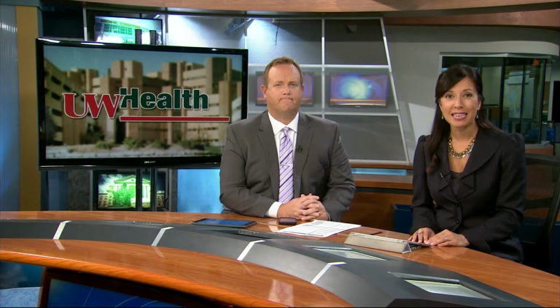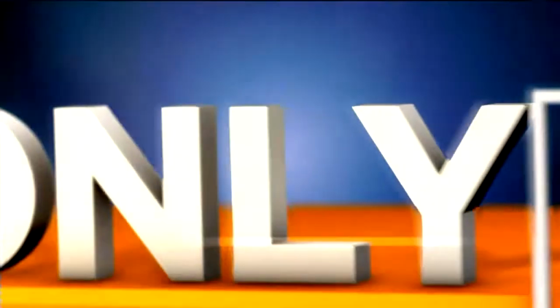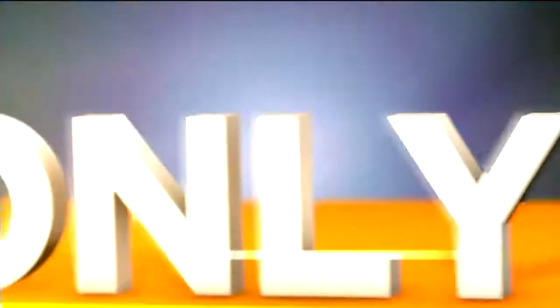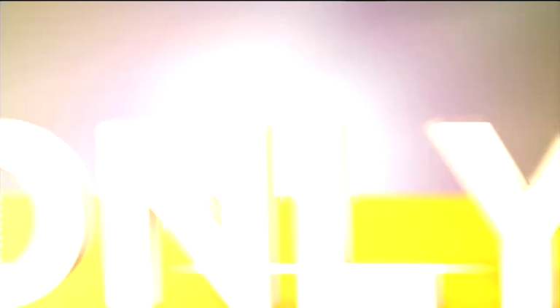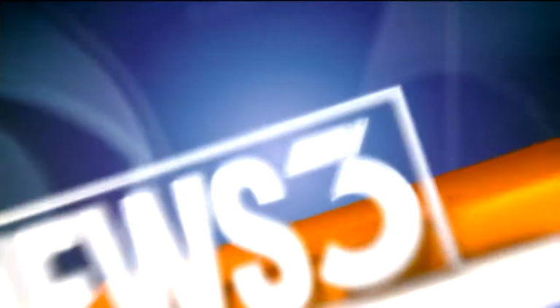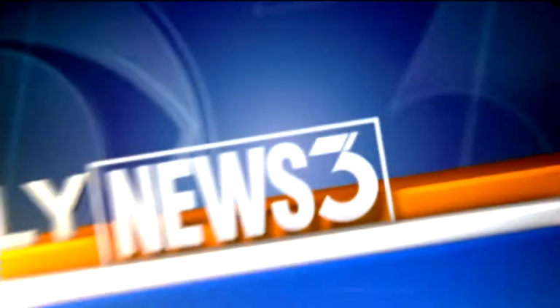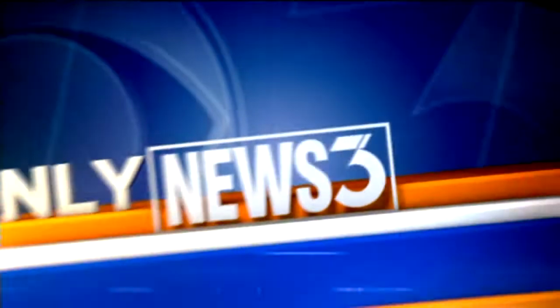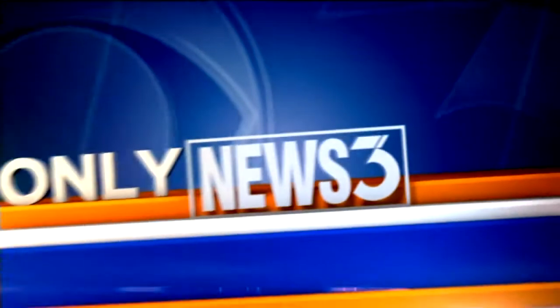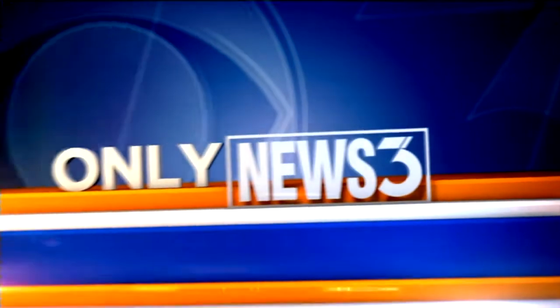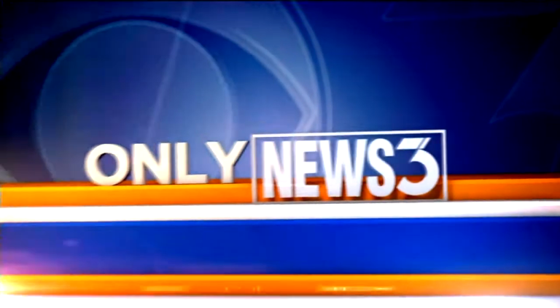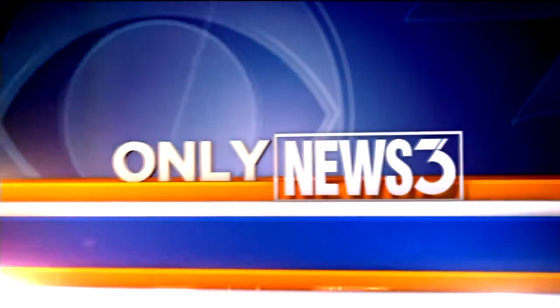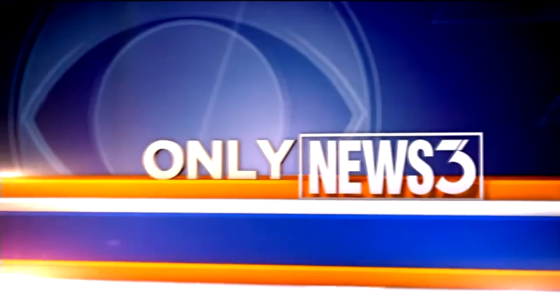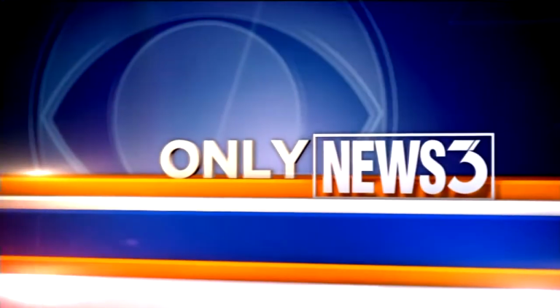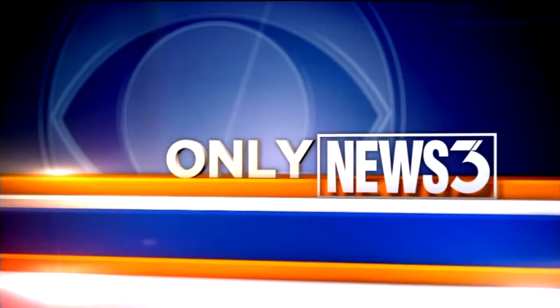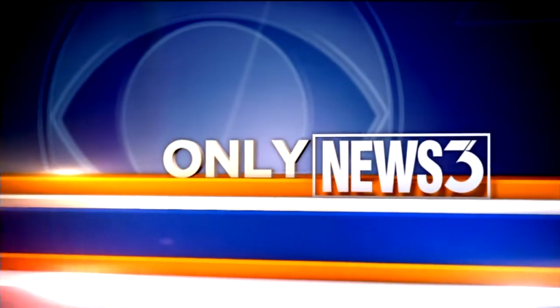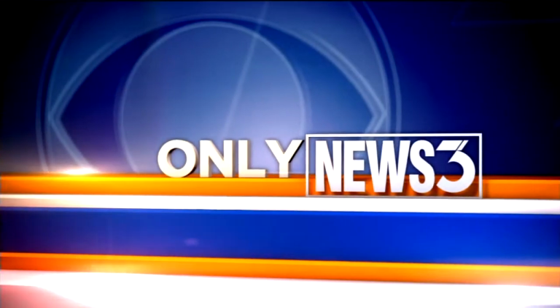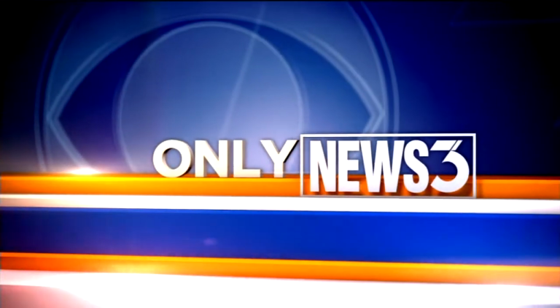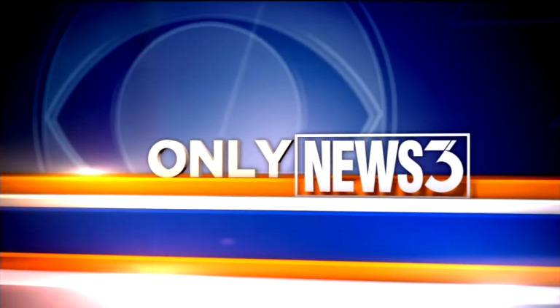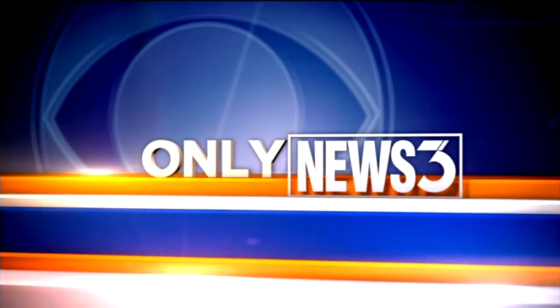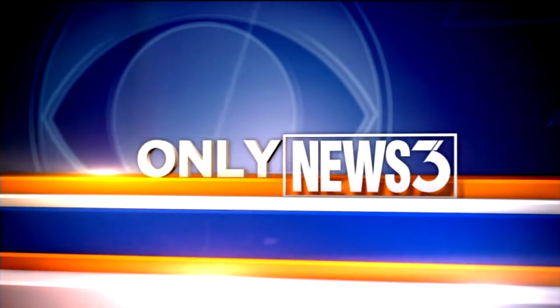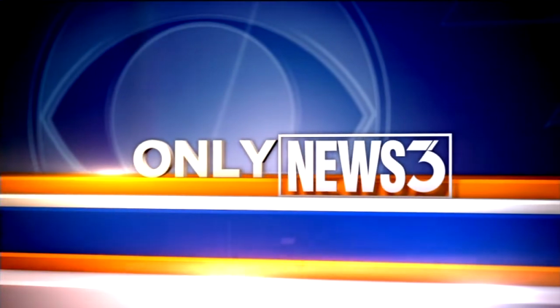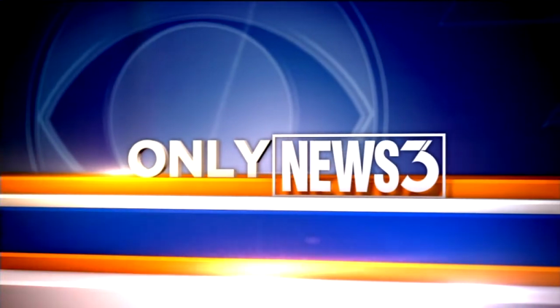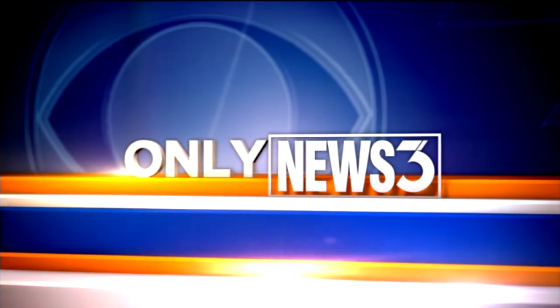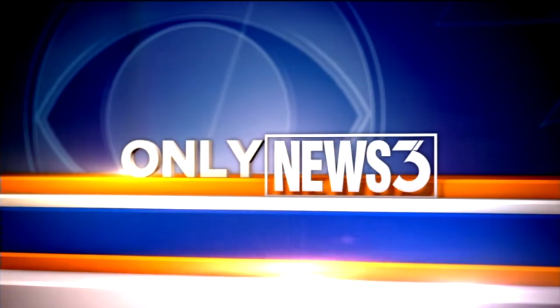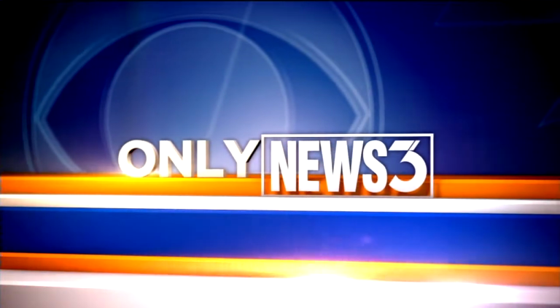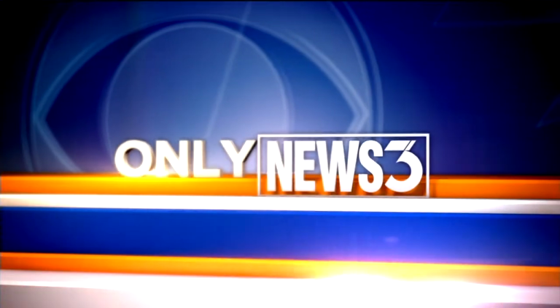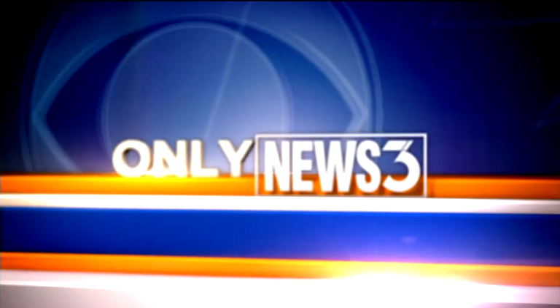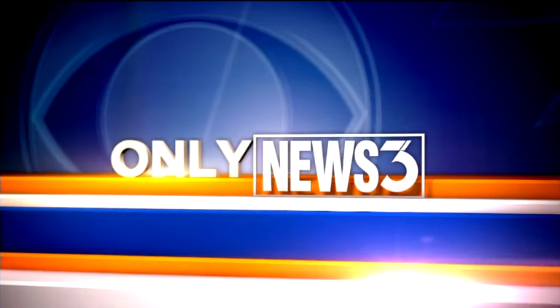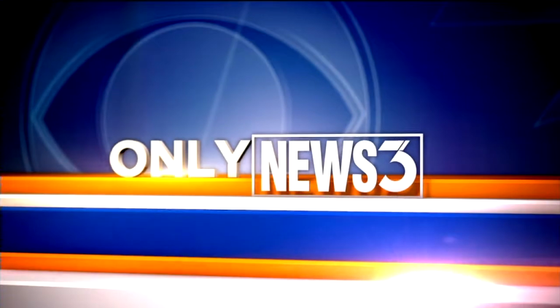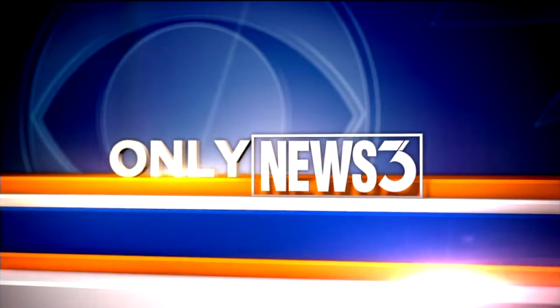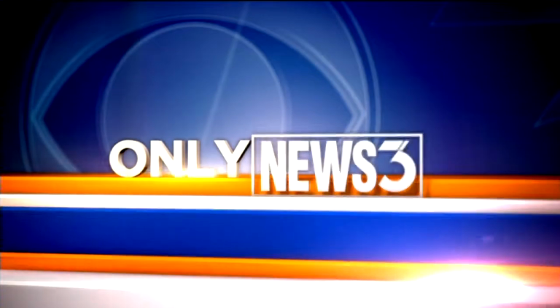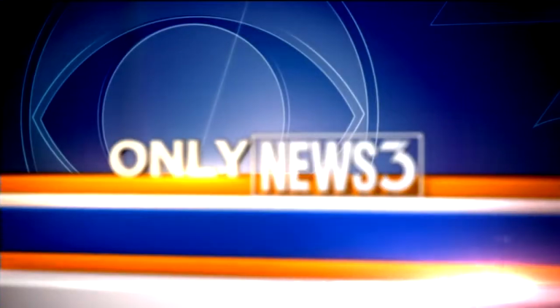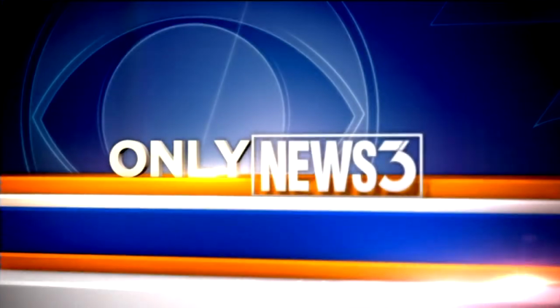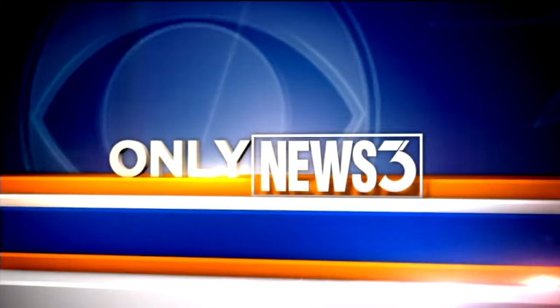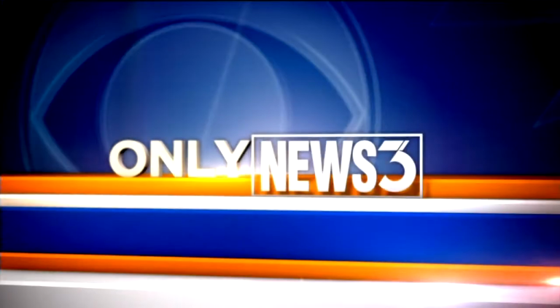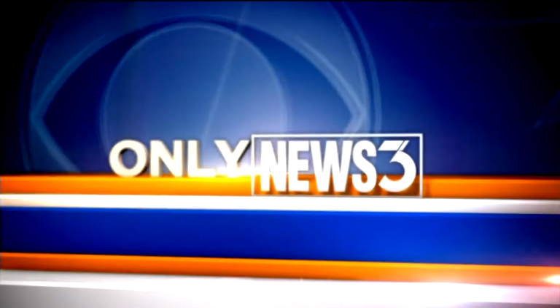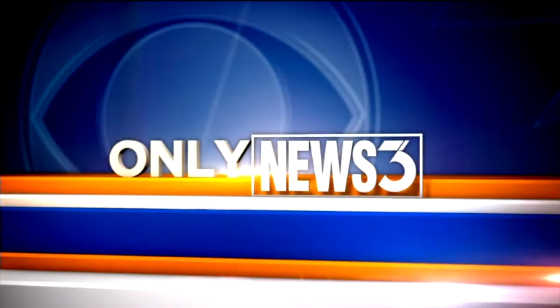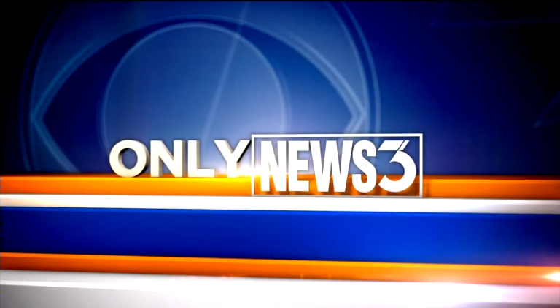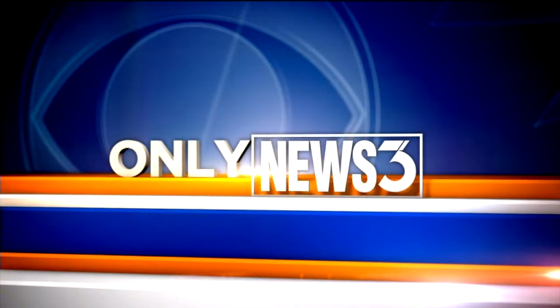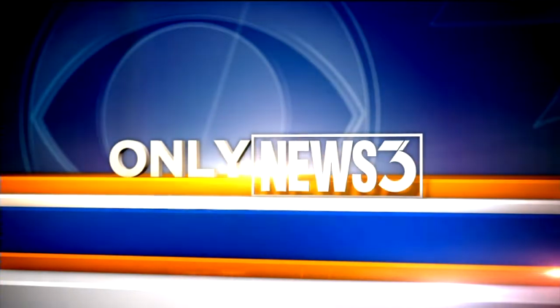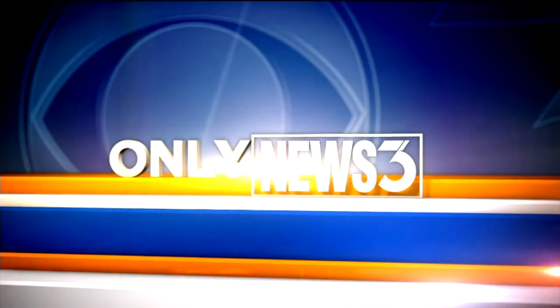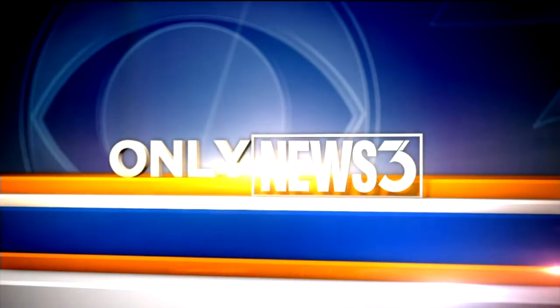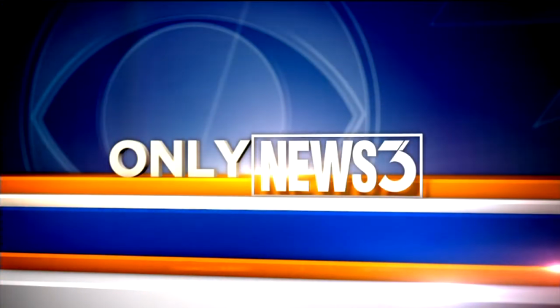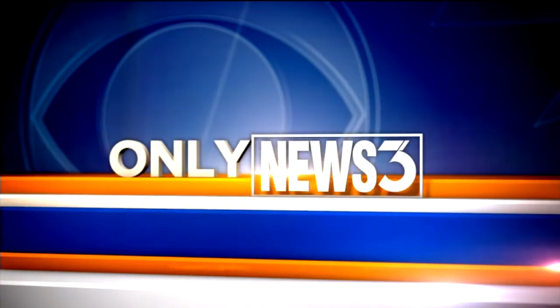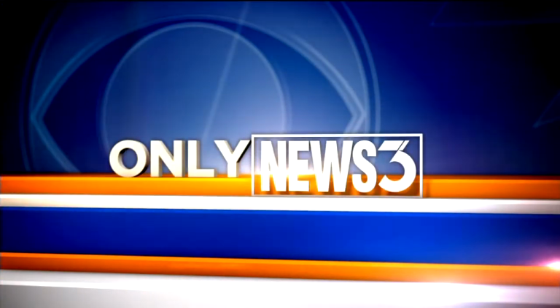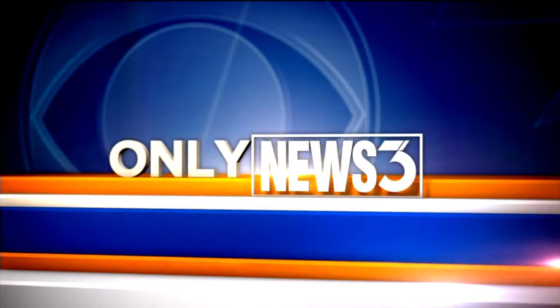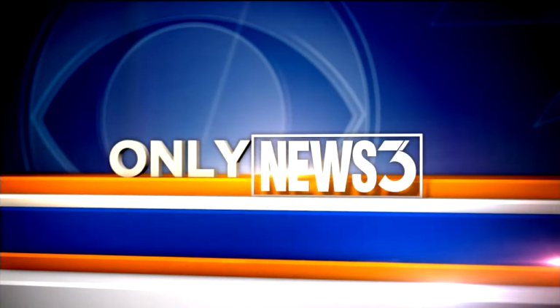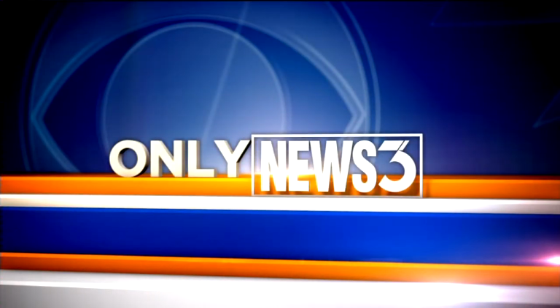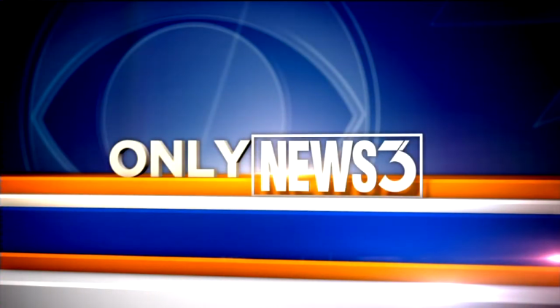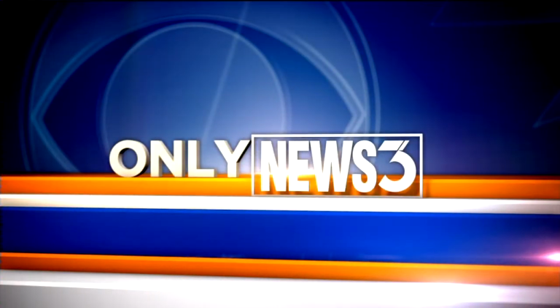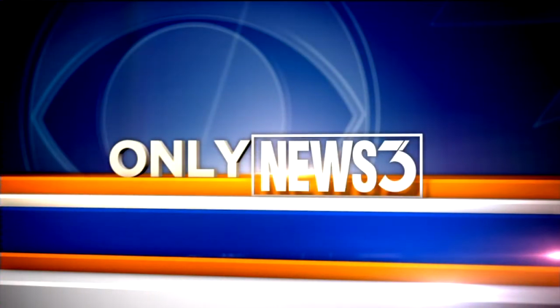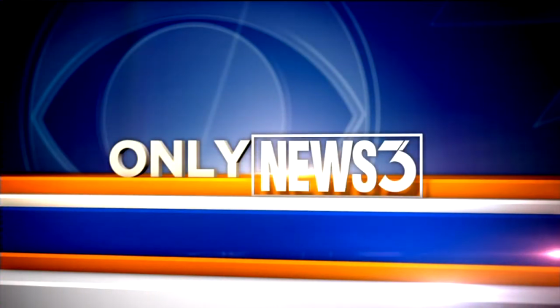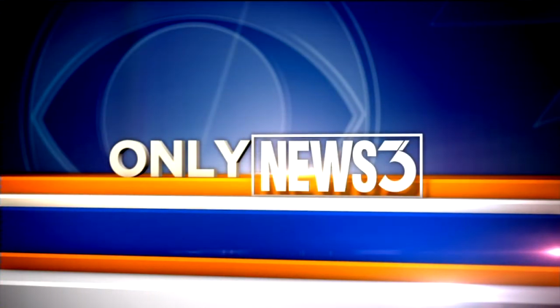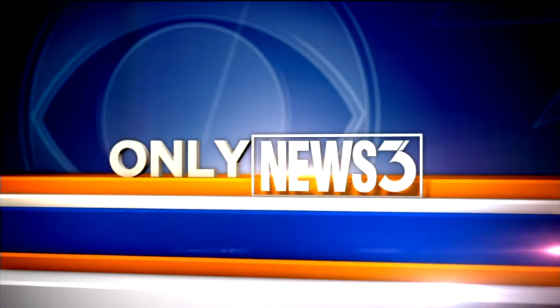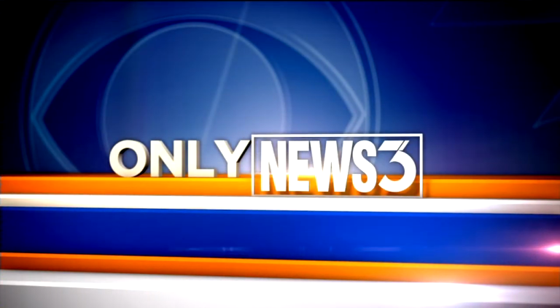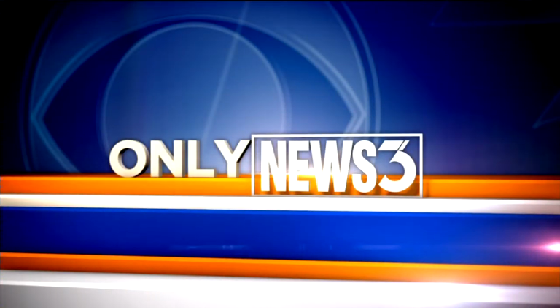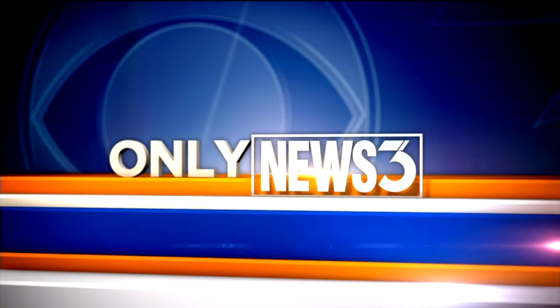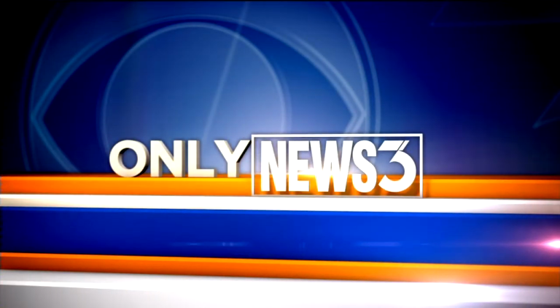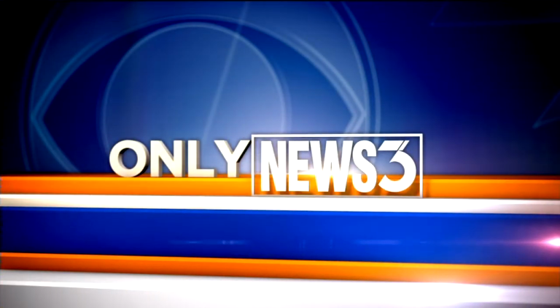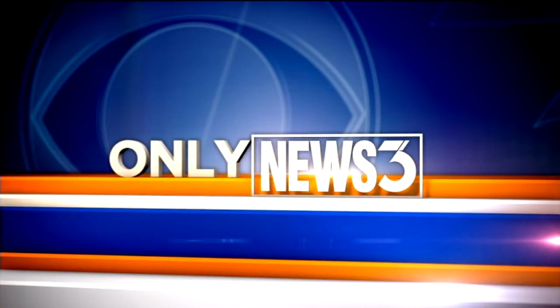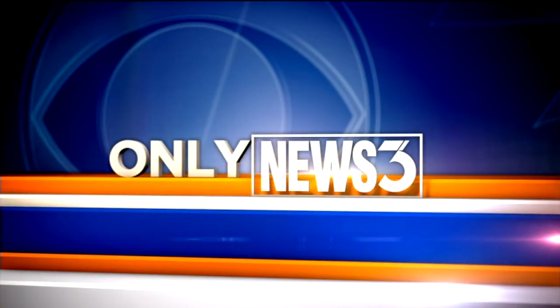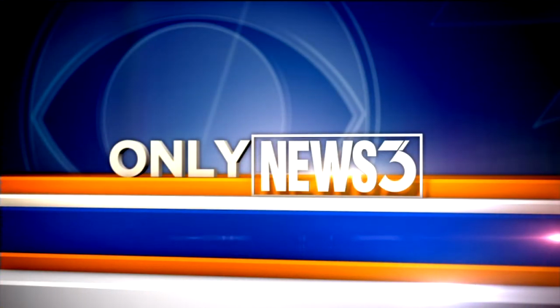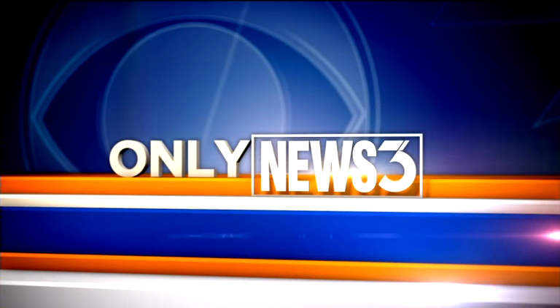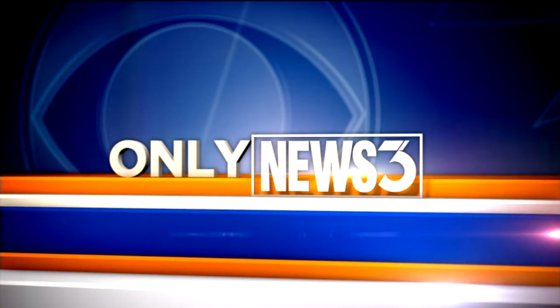In a story you will only see on News 3, Dave Delosier shows us how technology is being used to ensure the health of women.